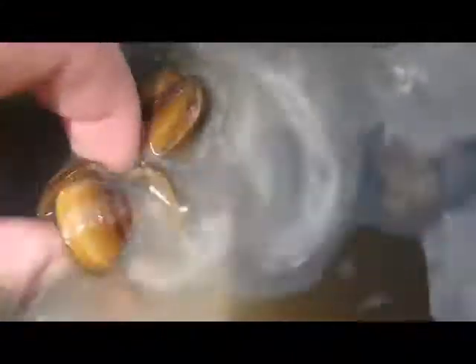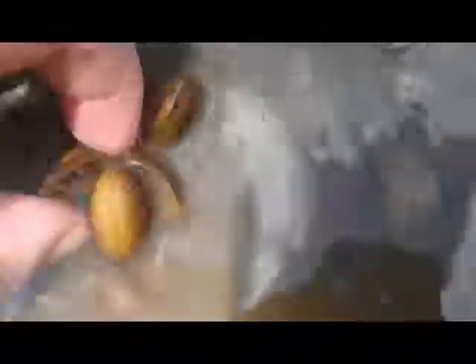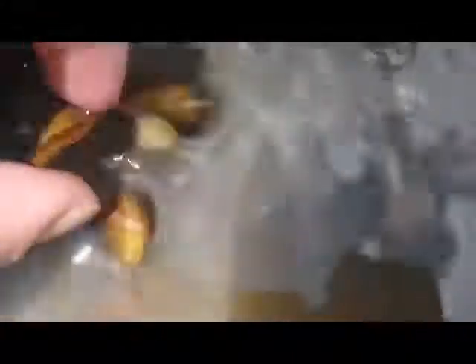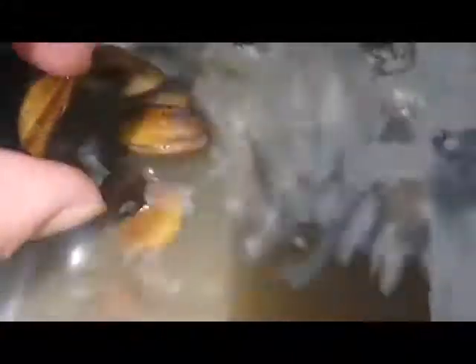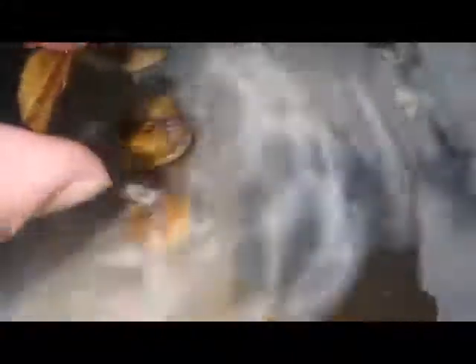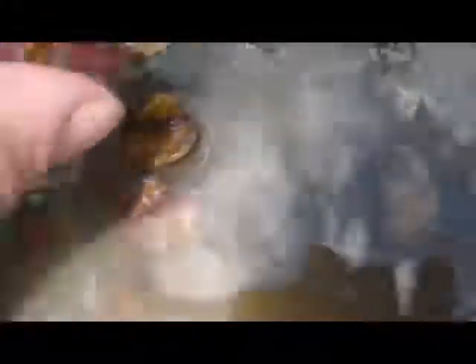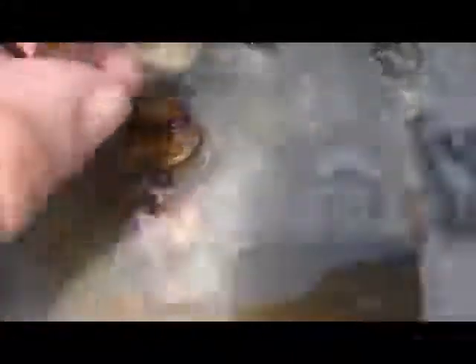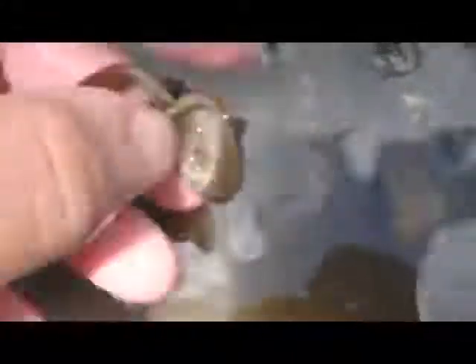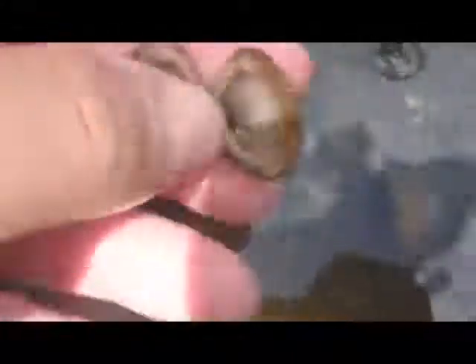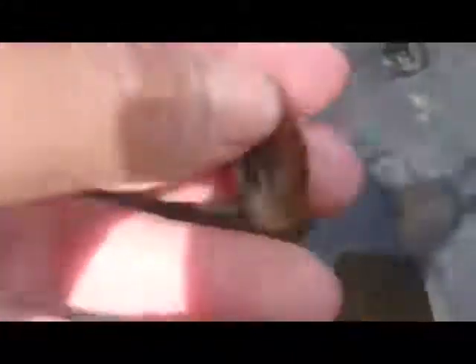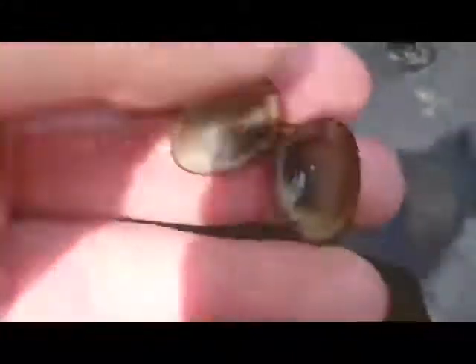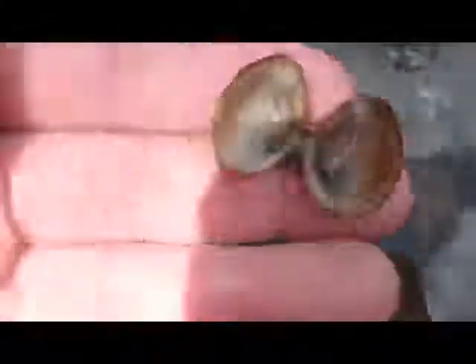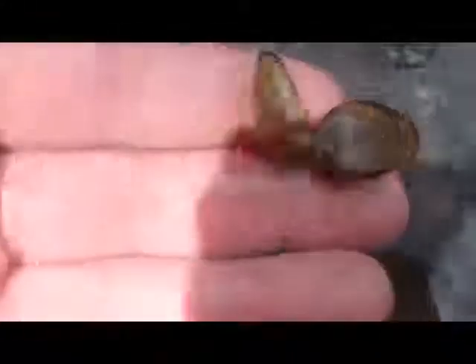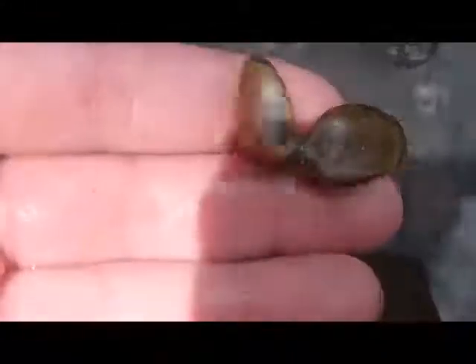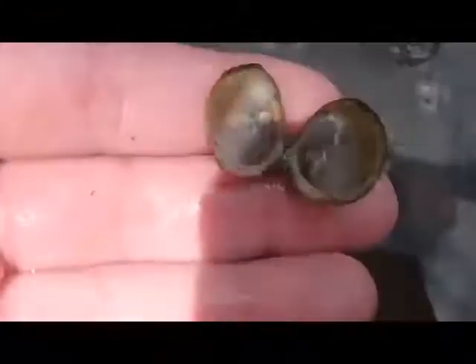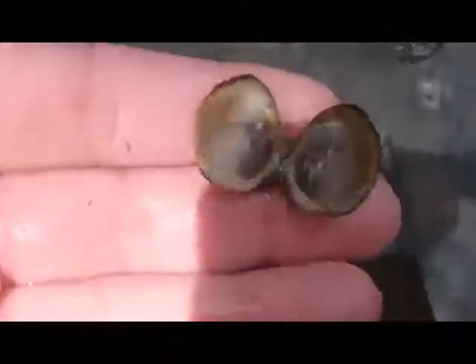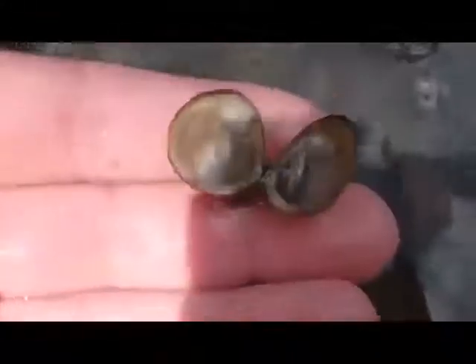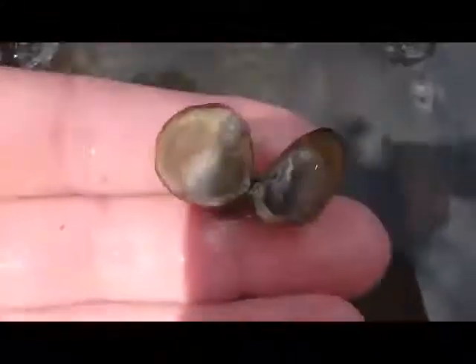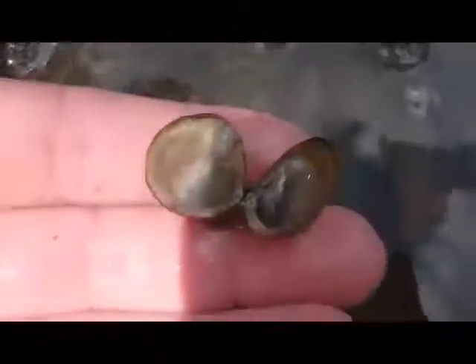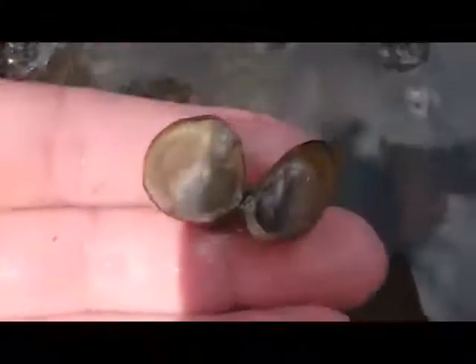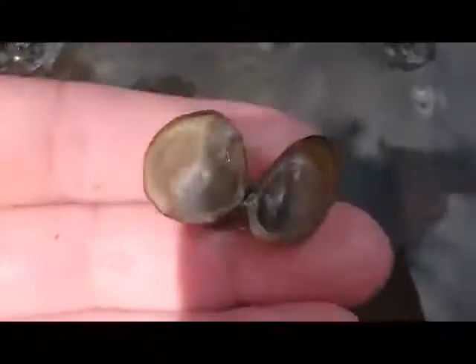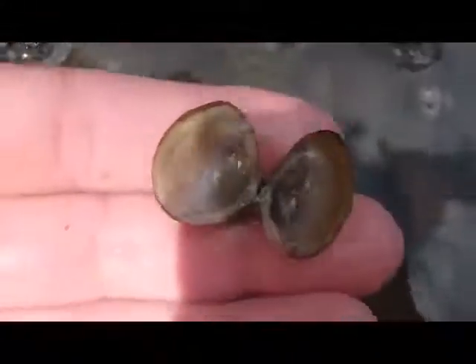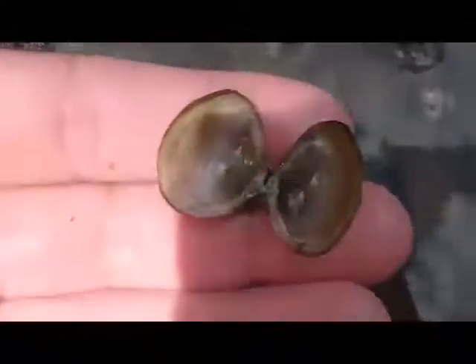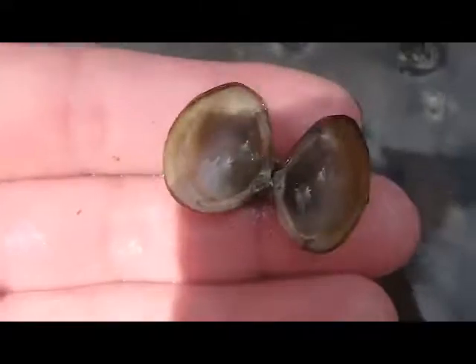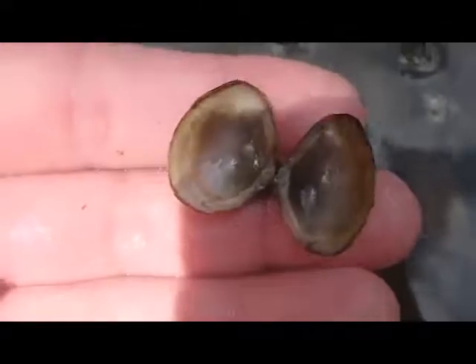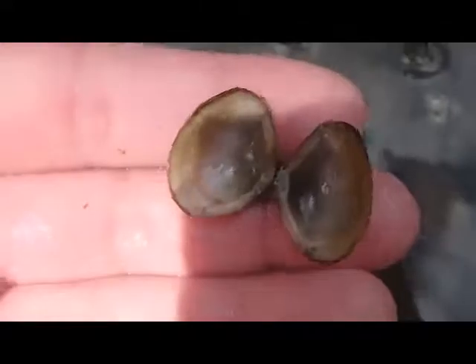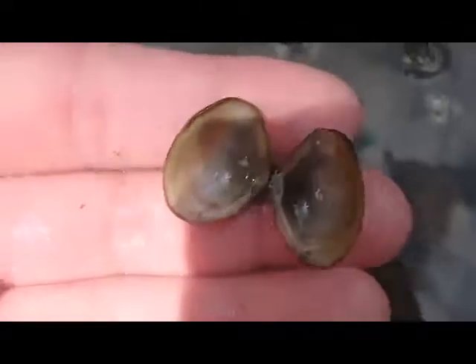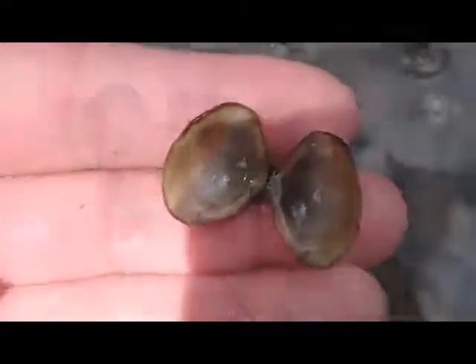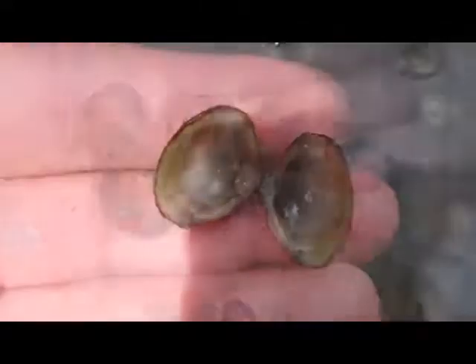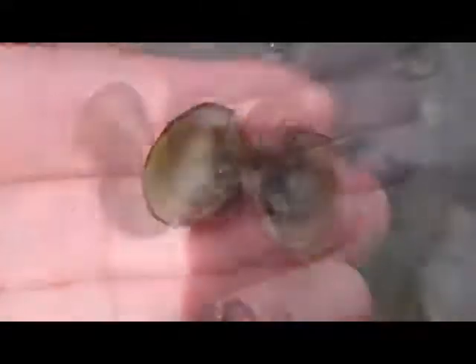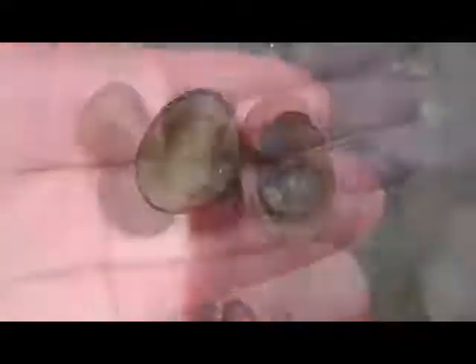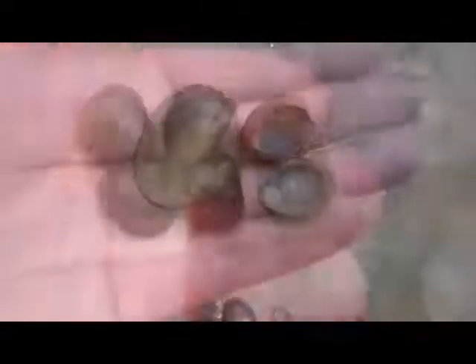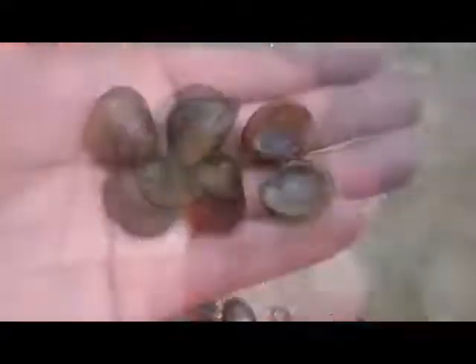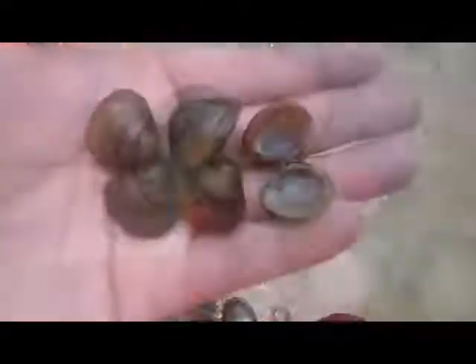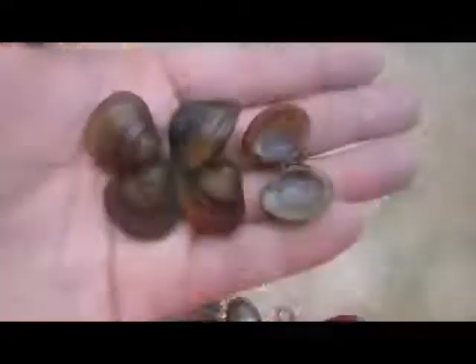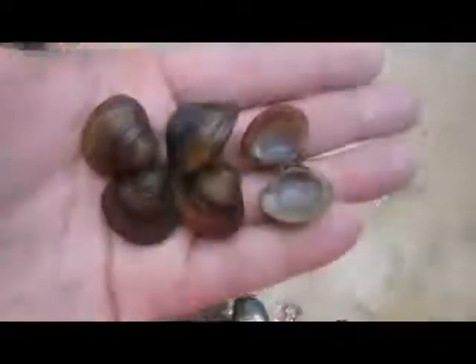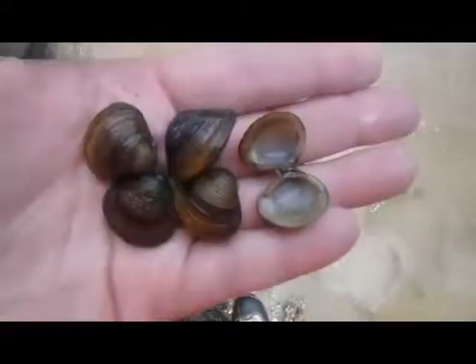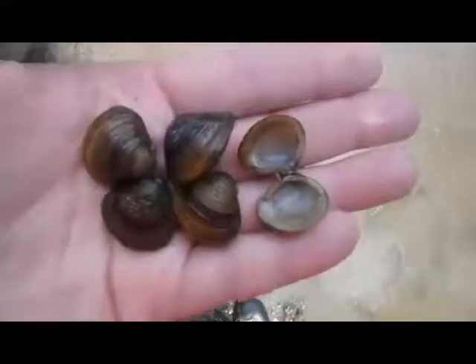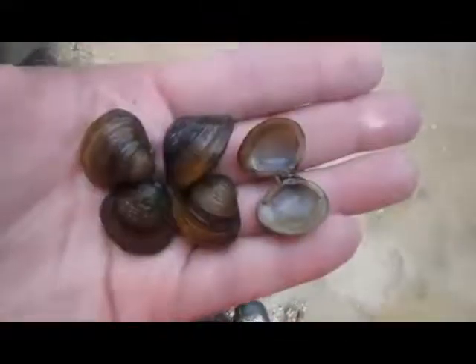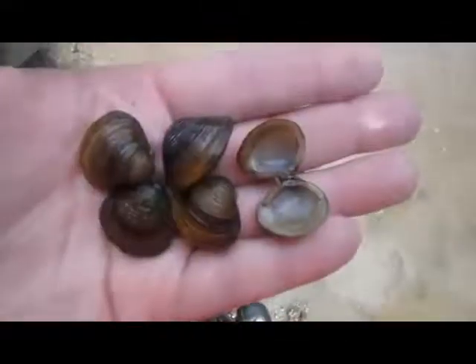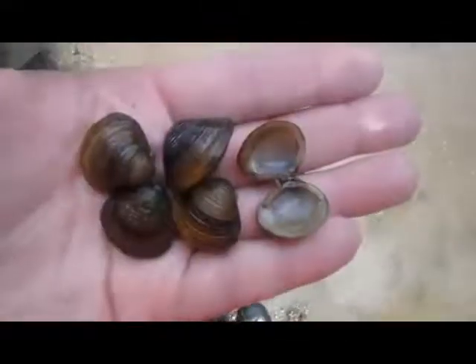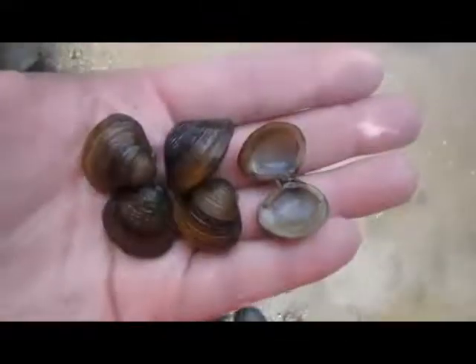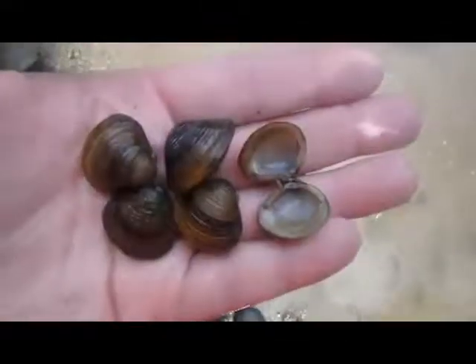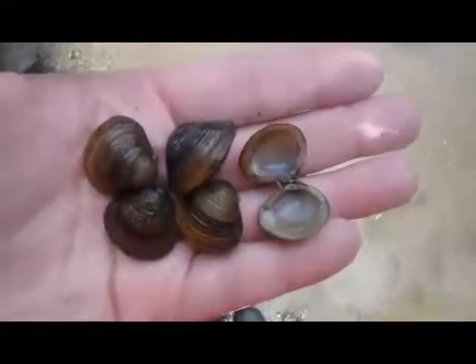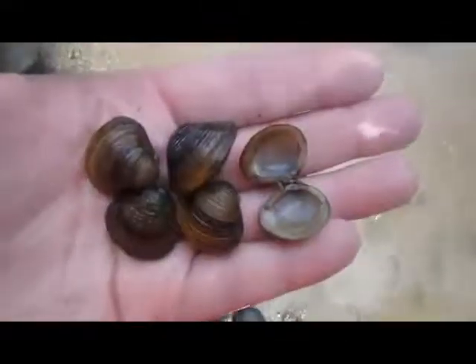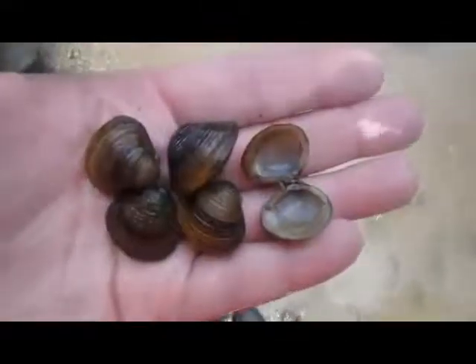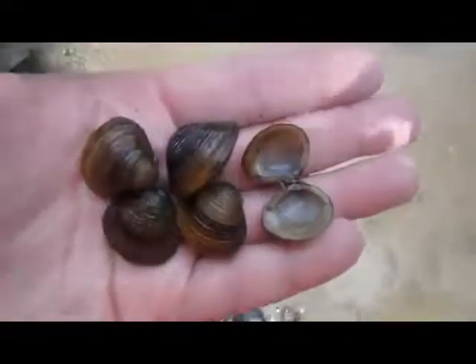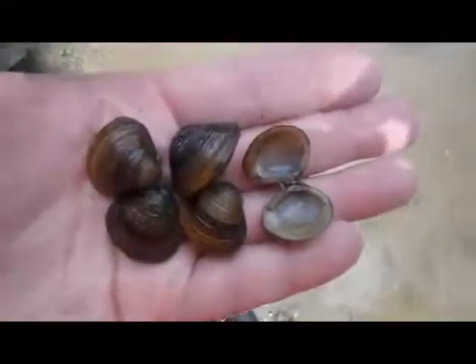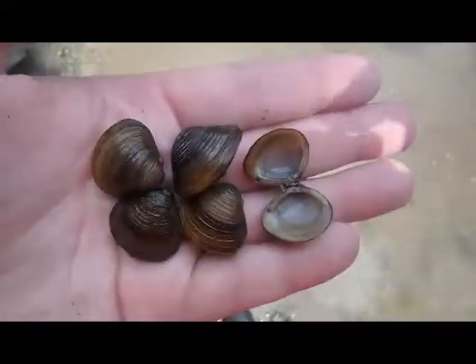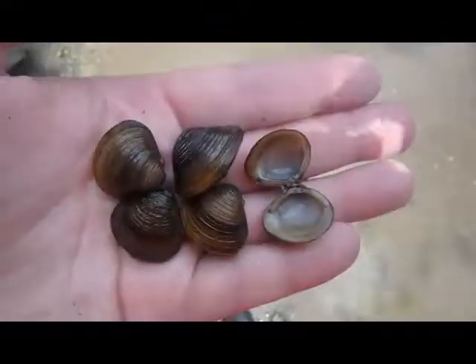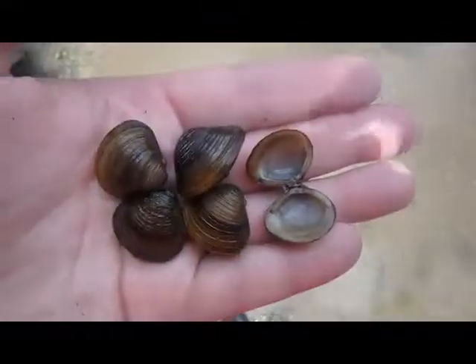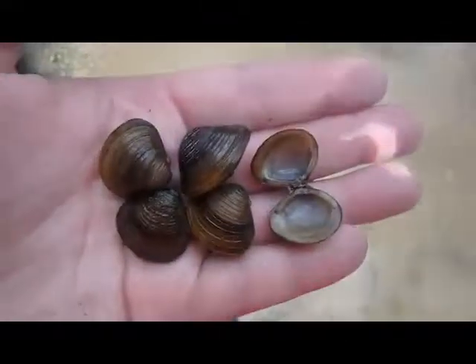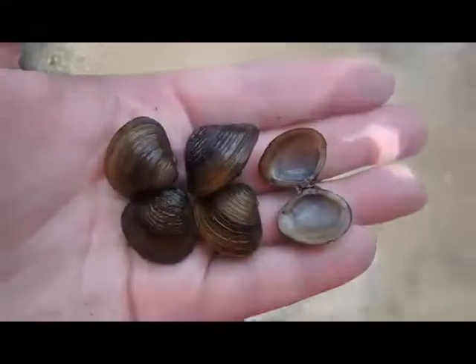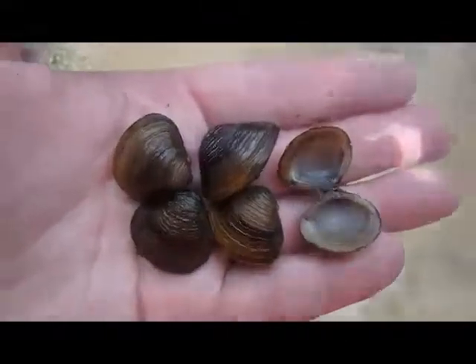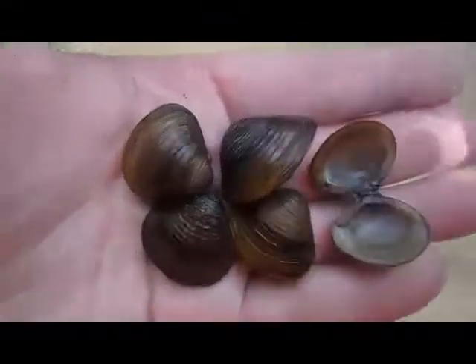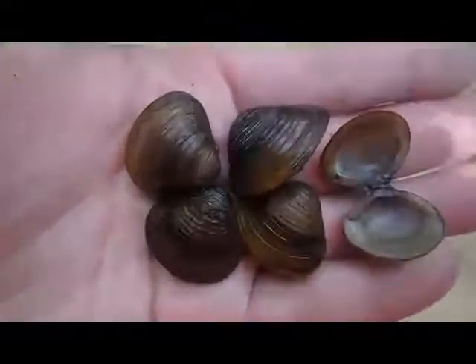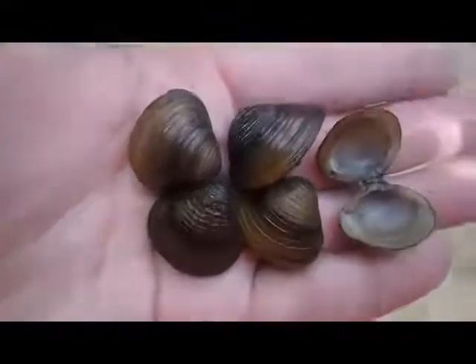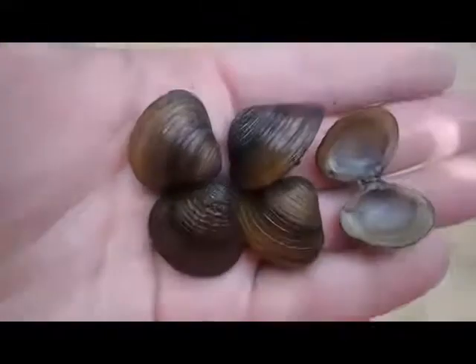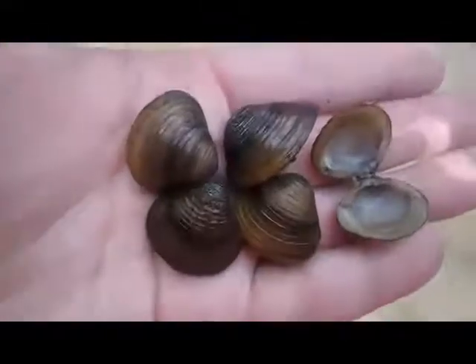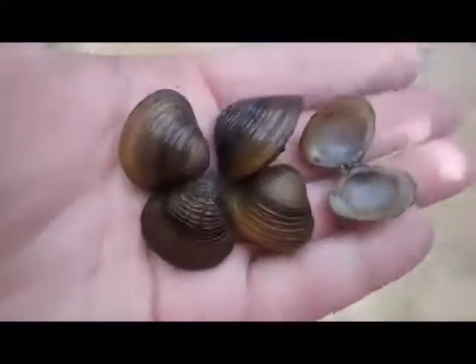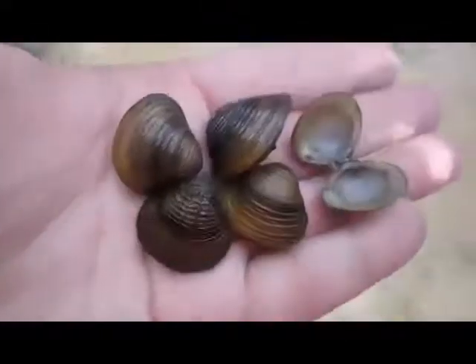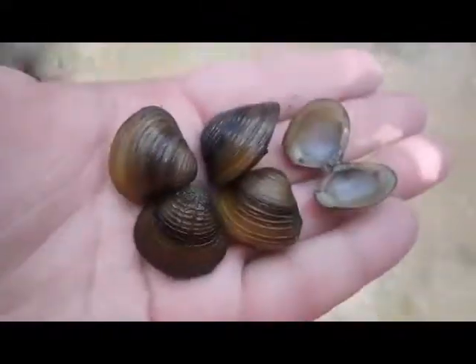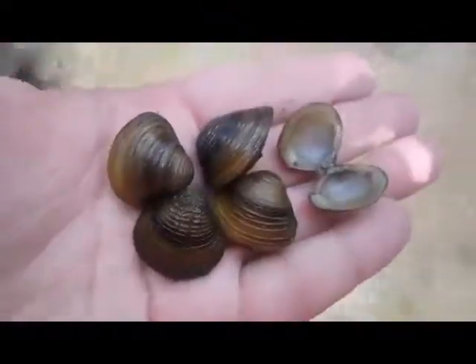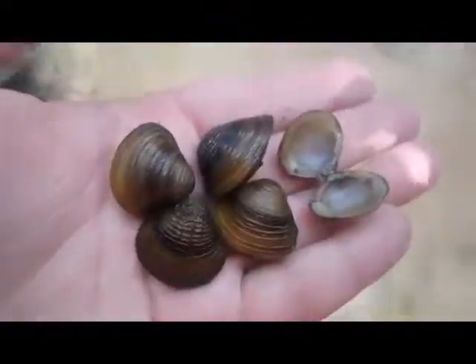They can grow up to the size of a quarter and not much larger, and they can be found in many streams and creeks throughout Oklahoma.